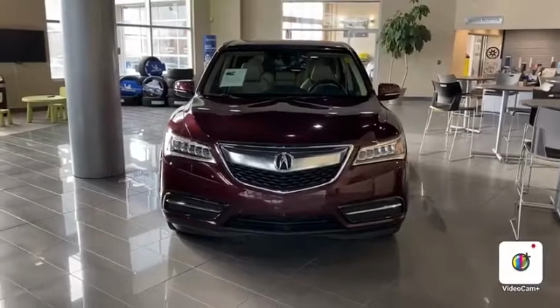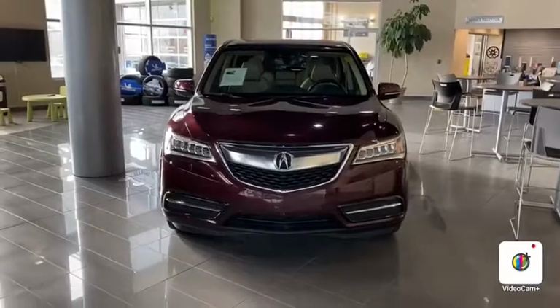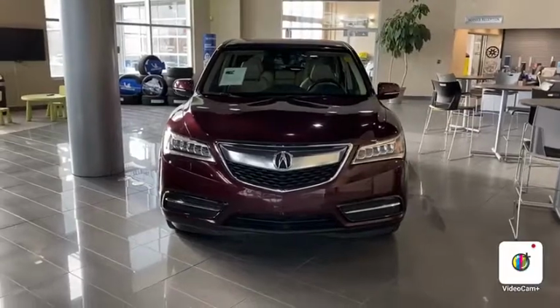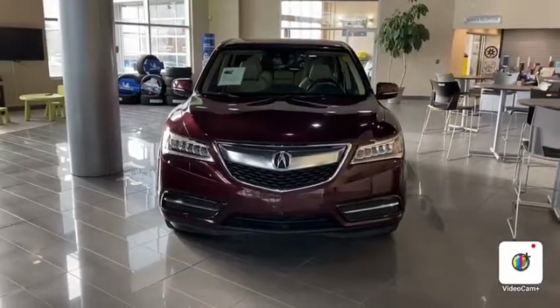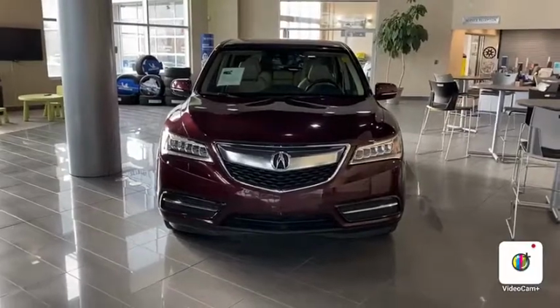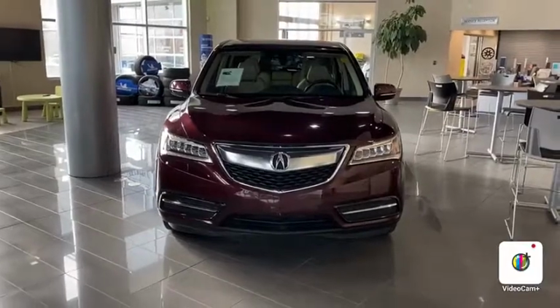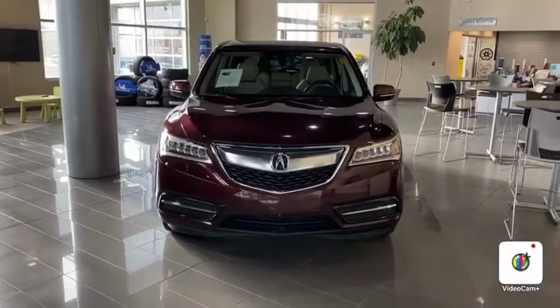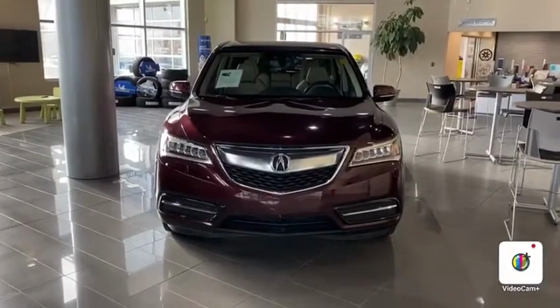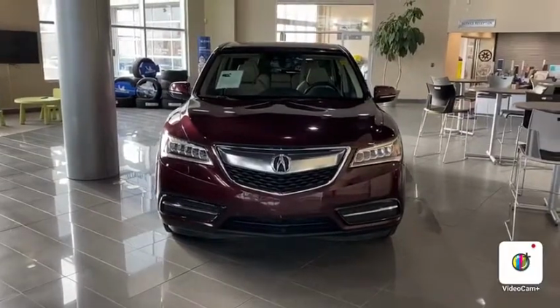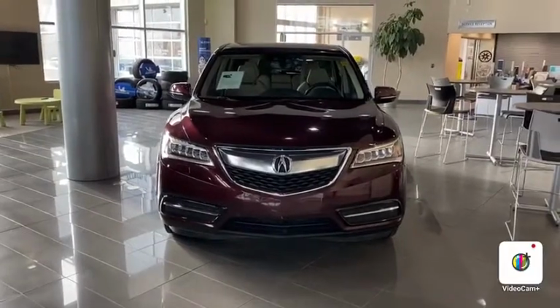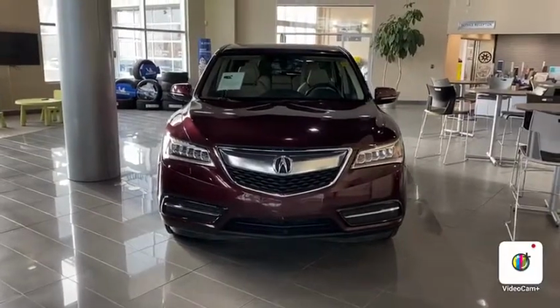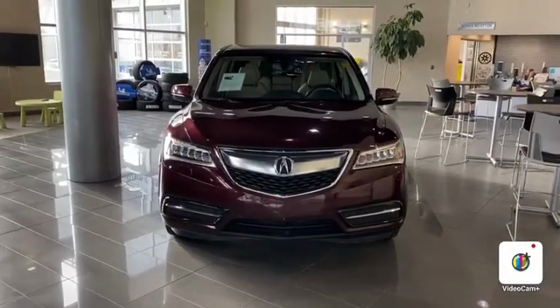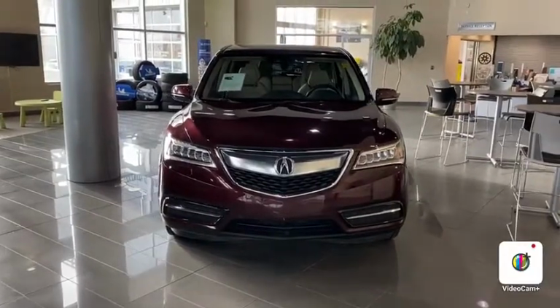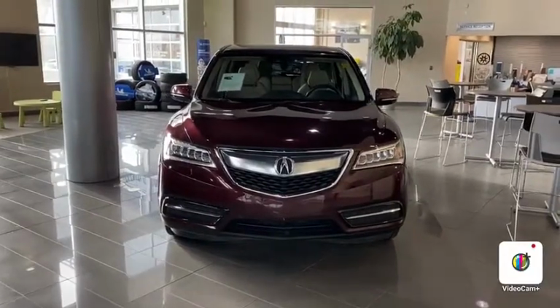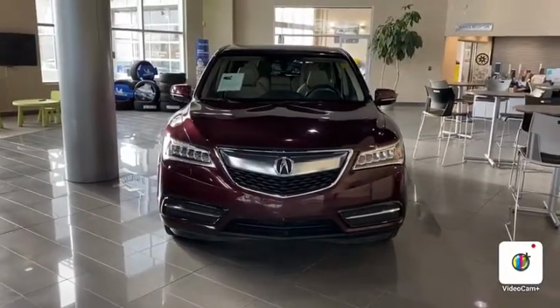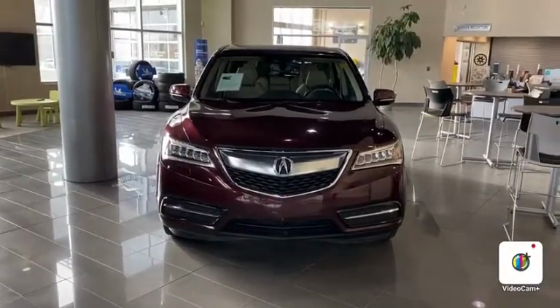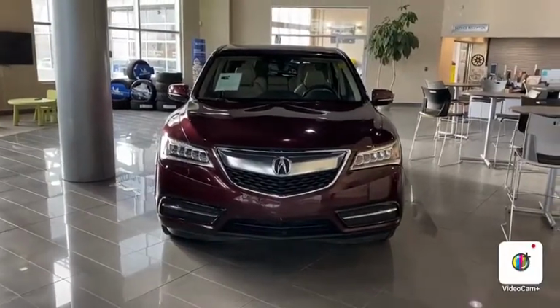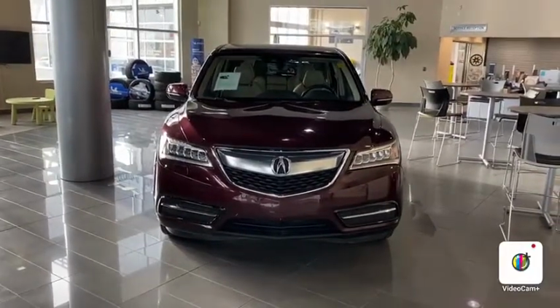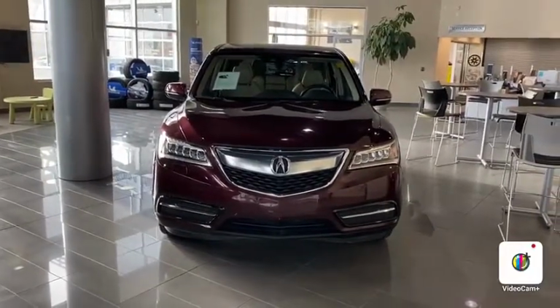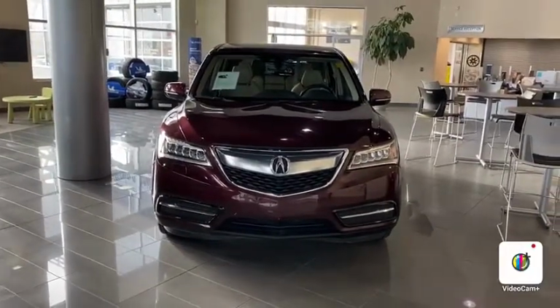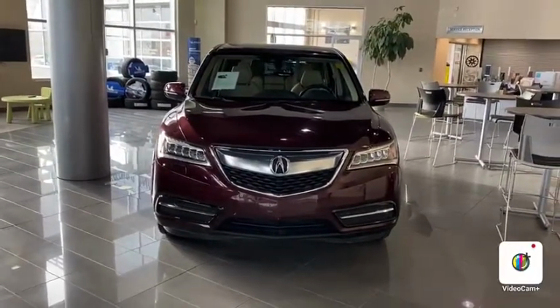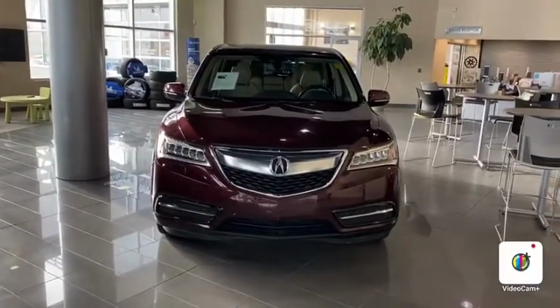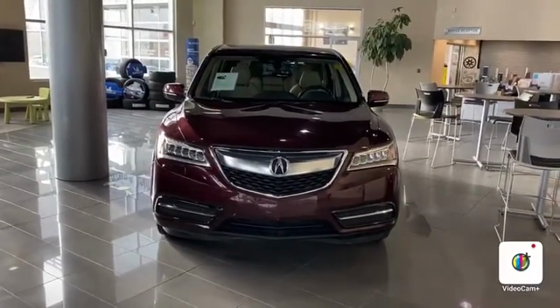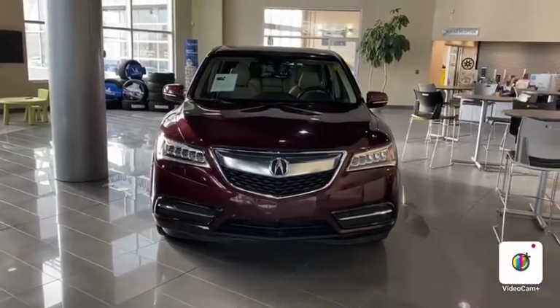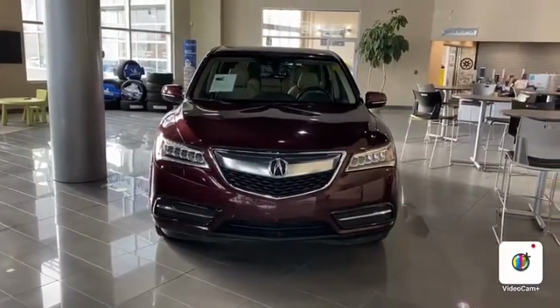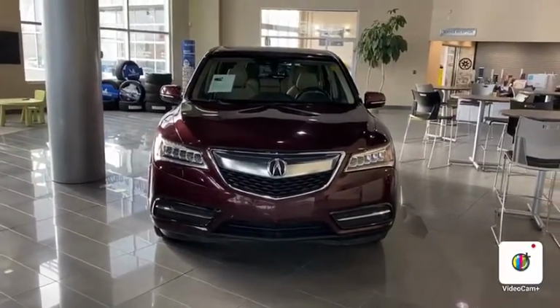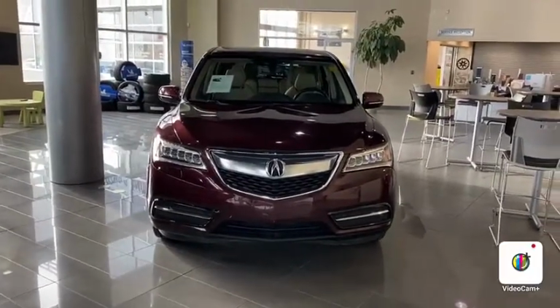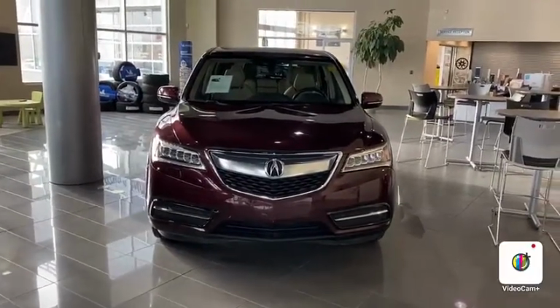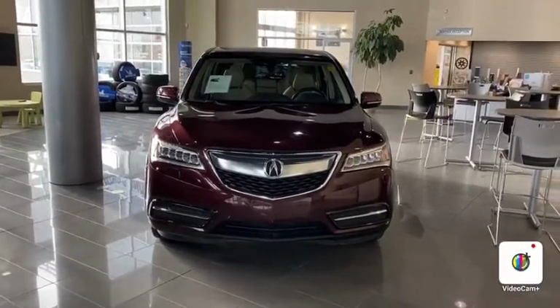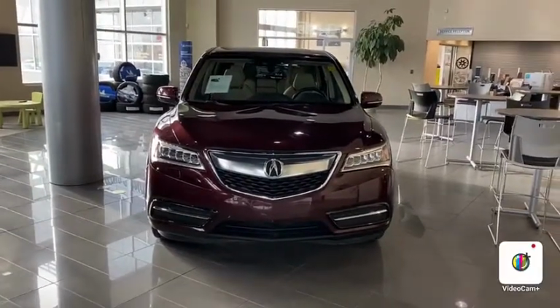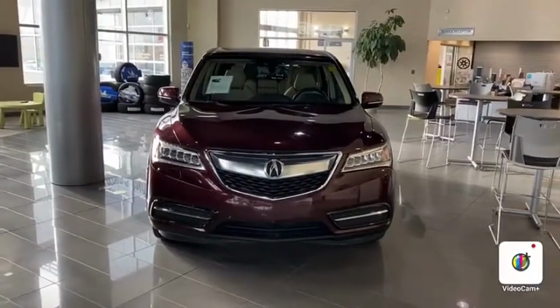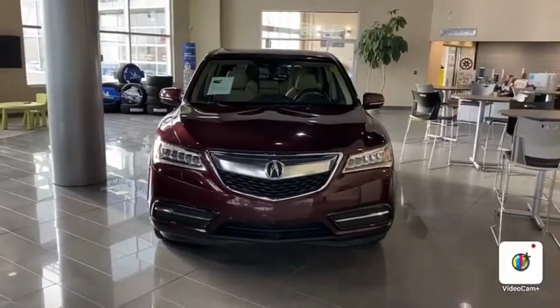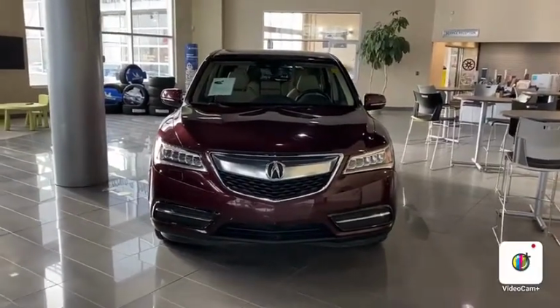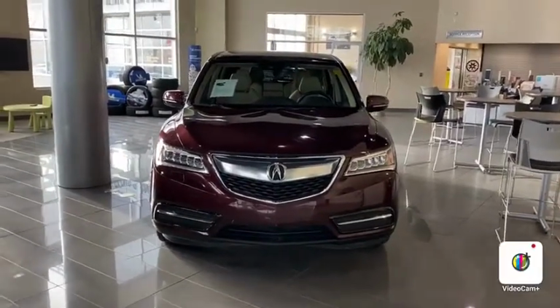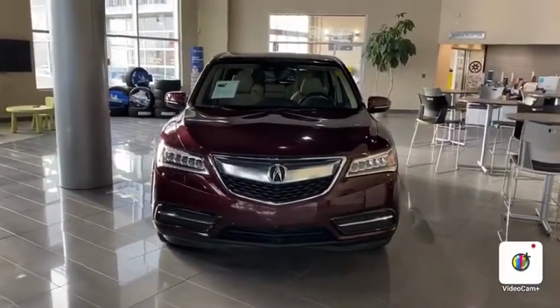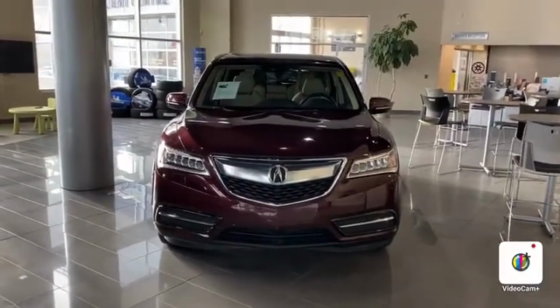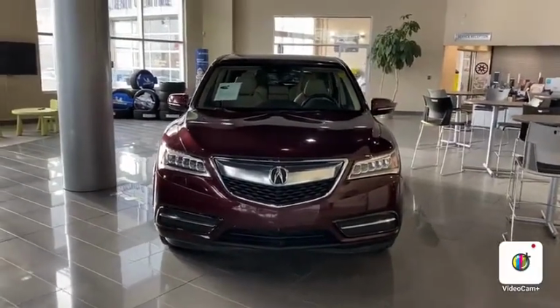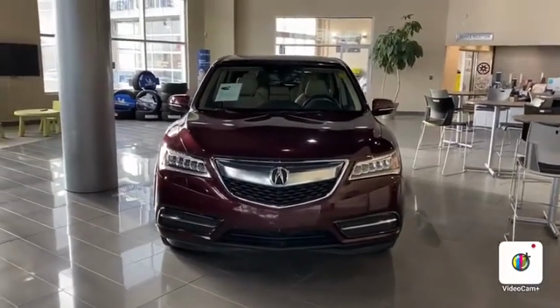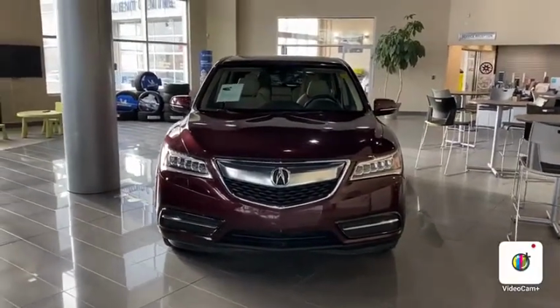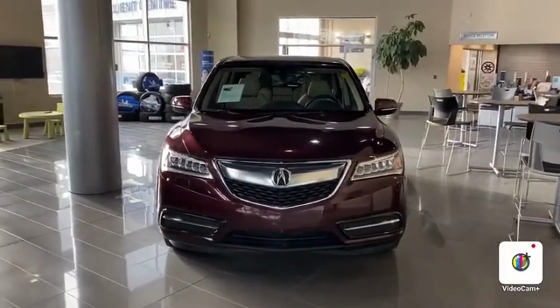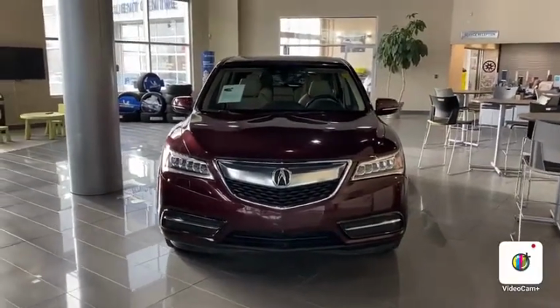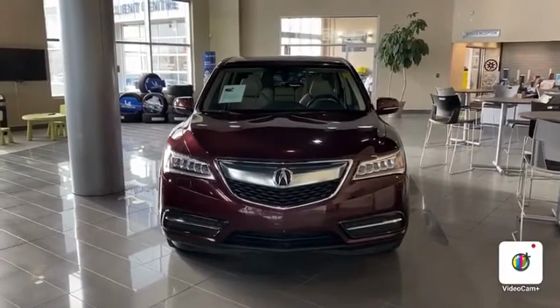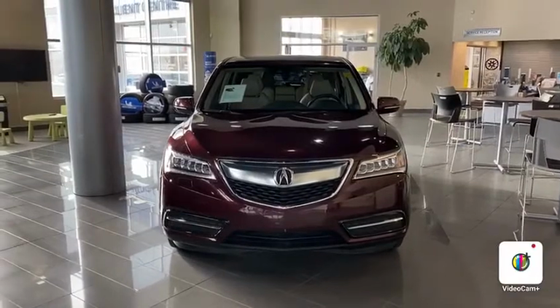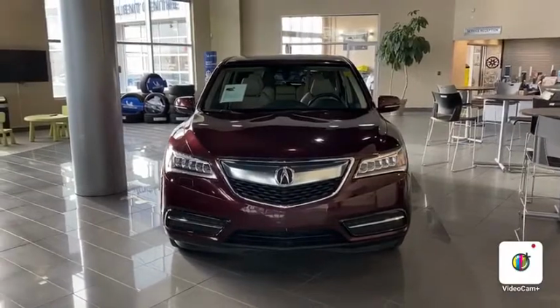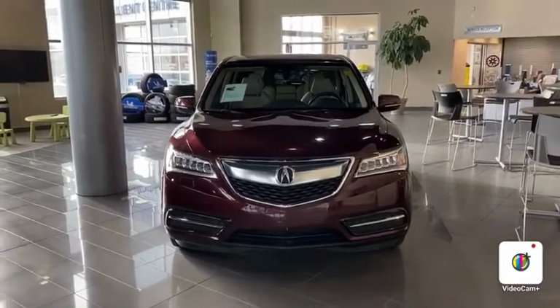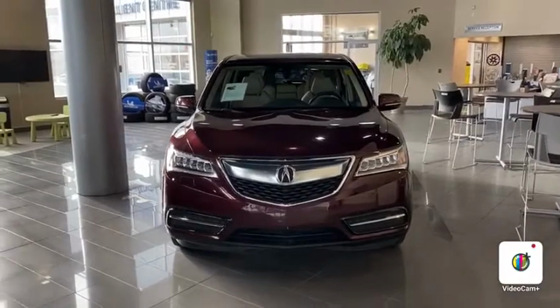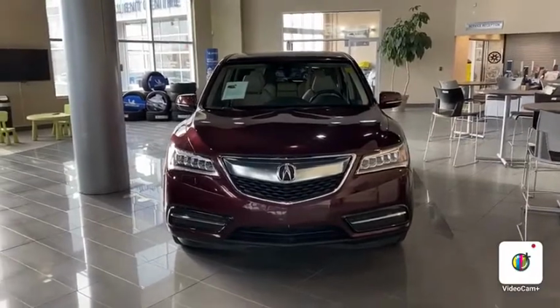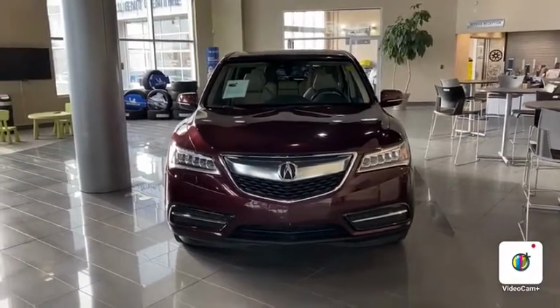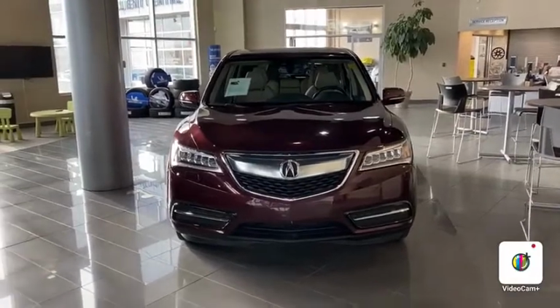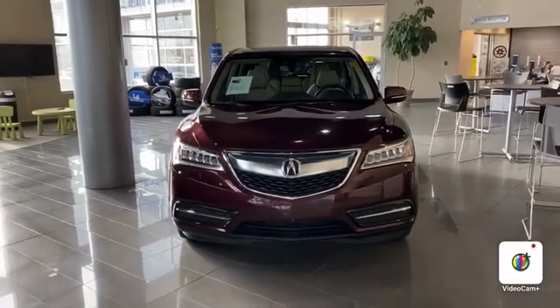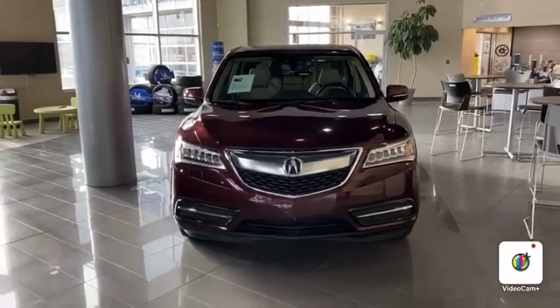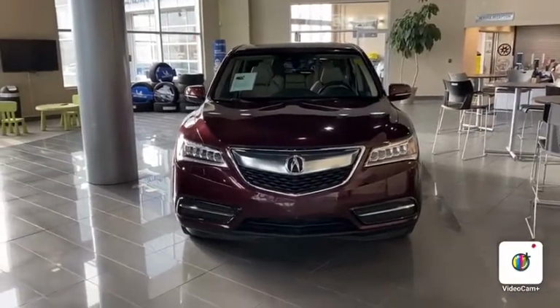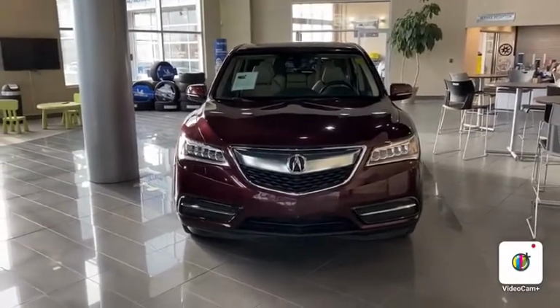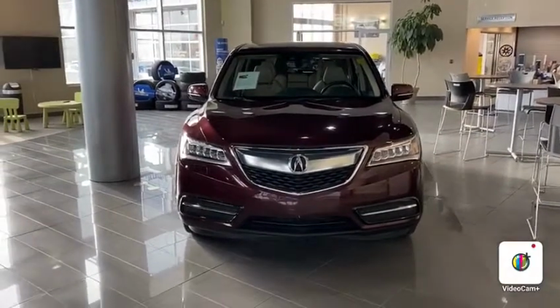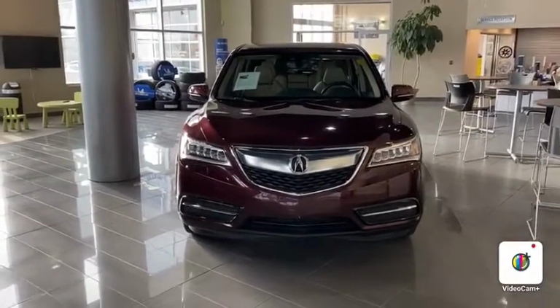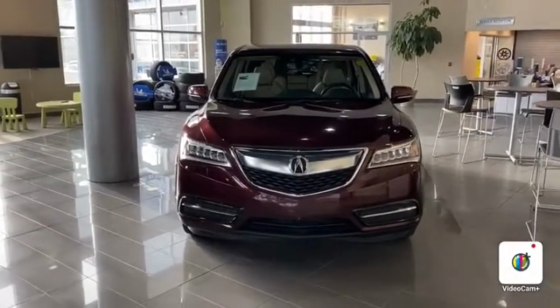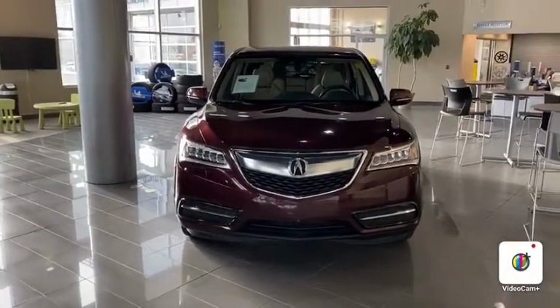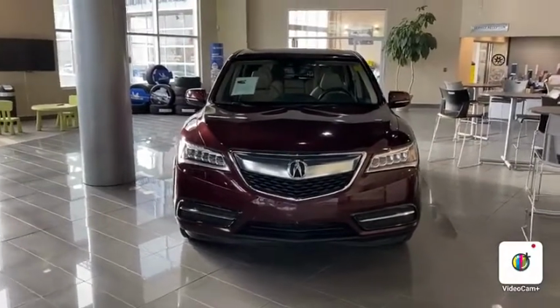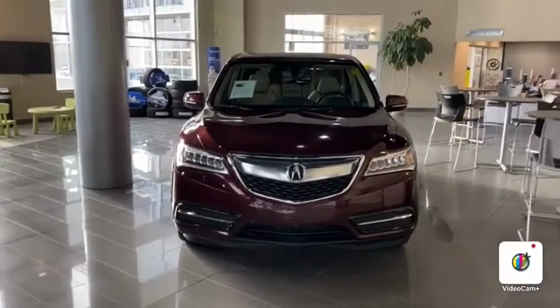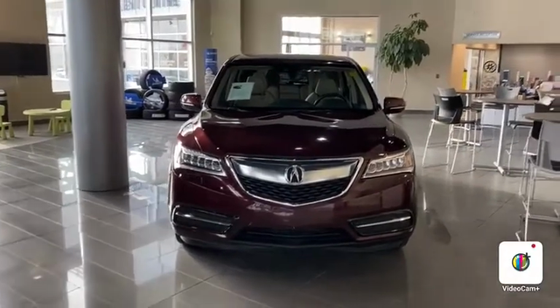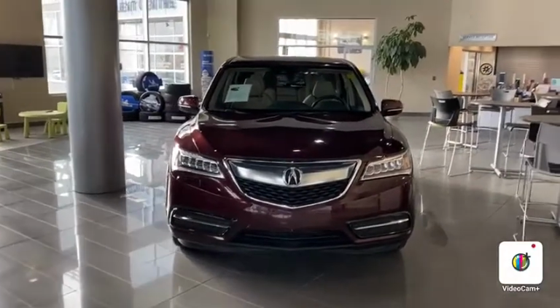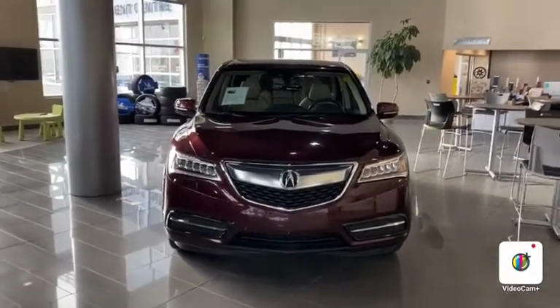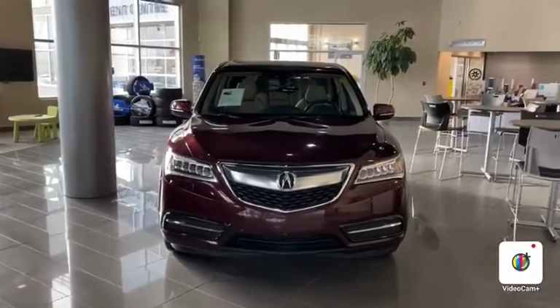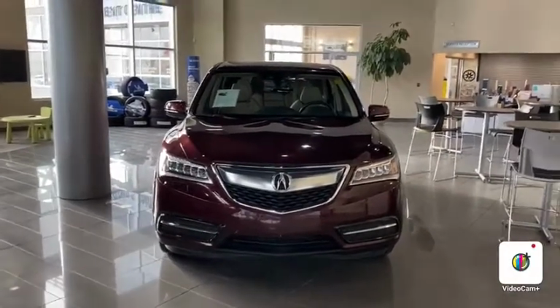Hello, good afternoon. This is Yosef here with Southview Acura. Thank you so much again for inquiring with us on the 2016 Acura MDX.